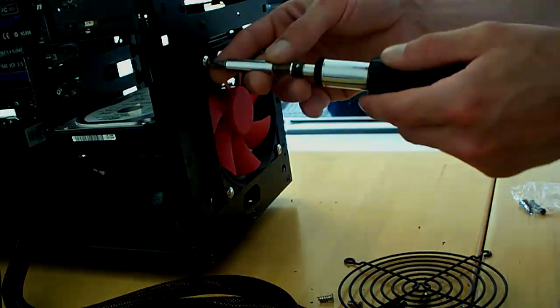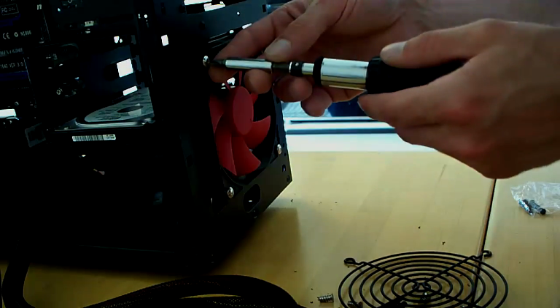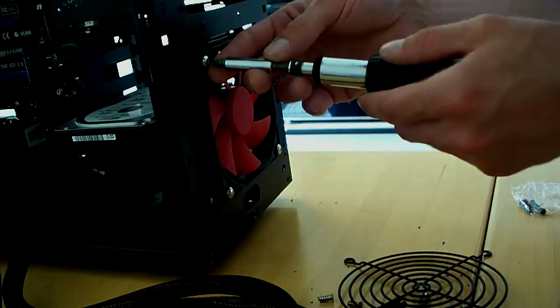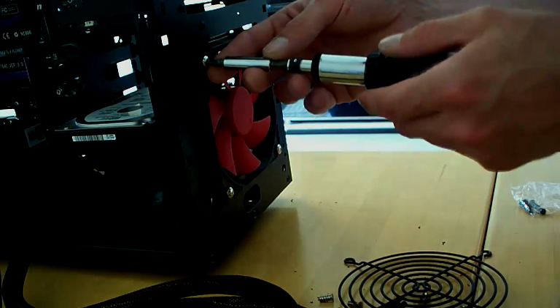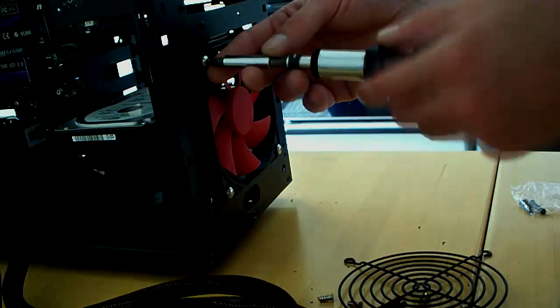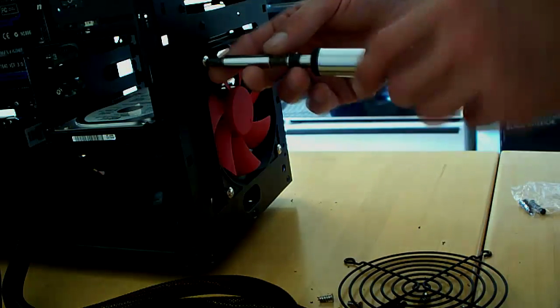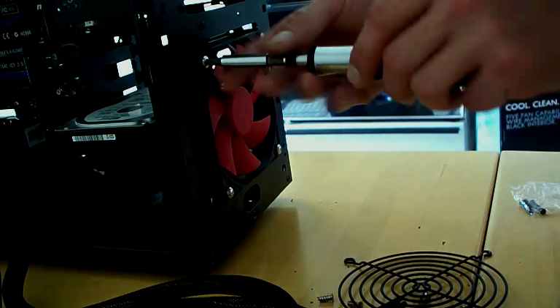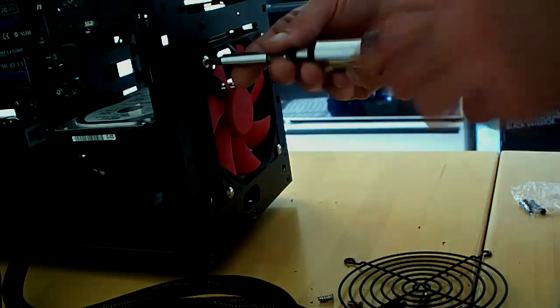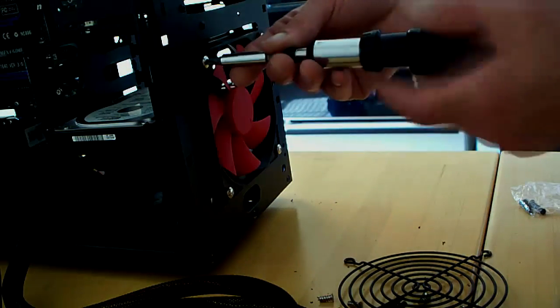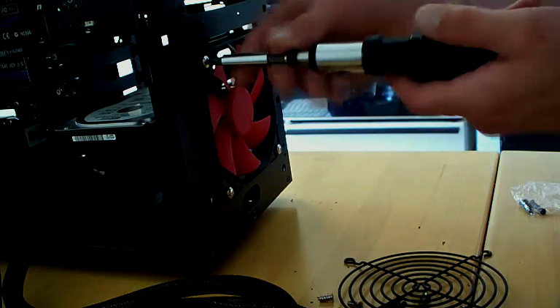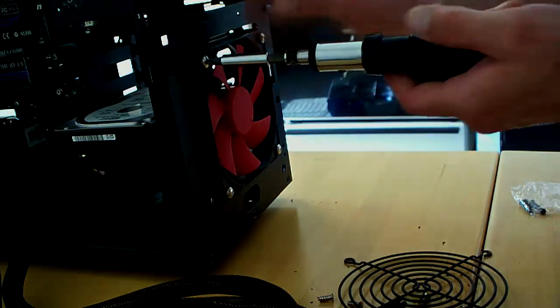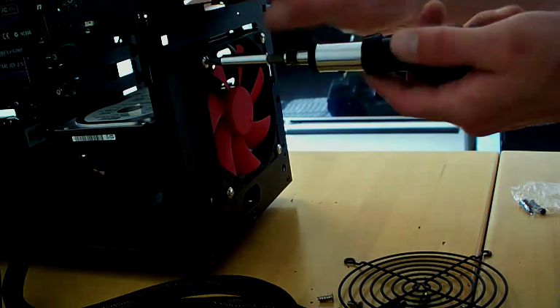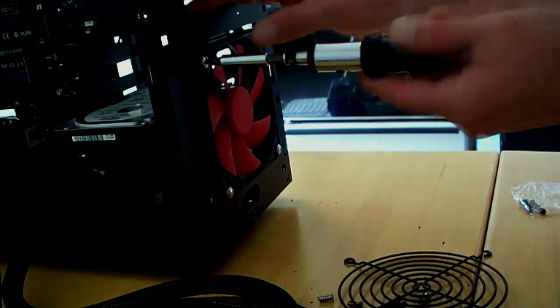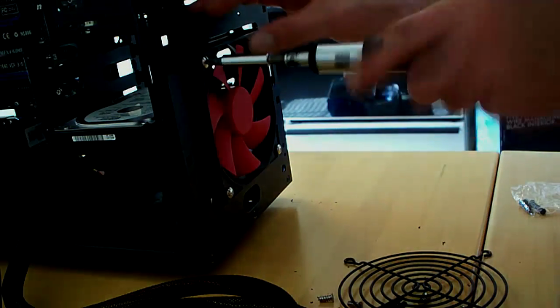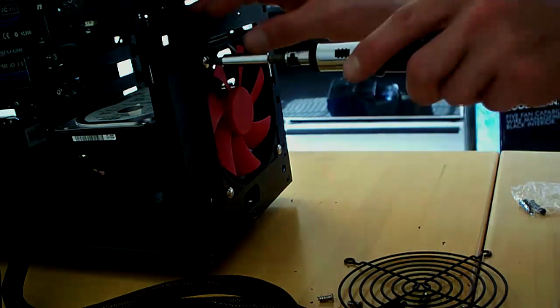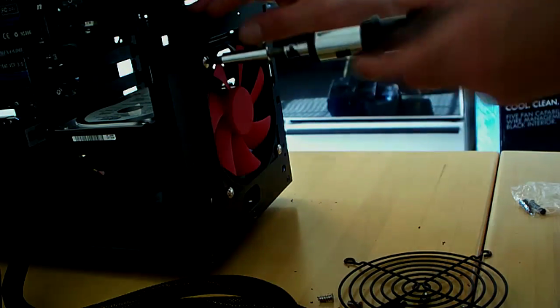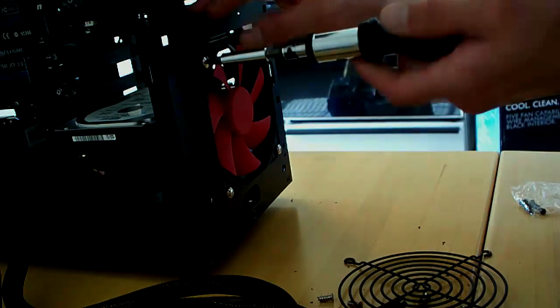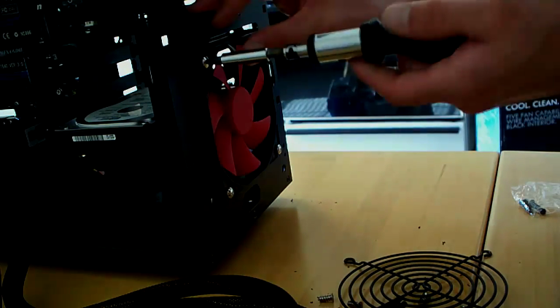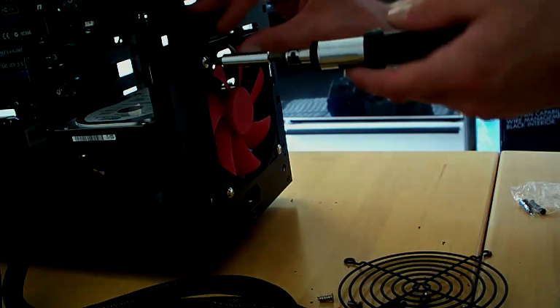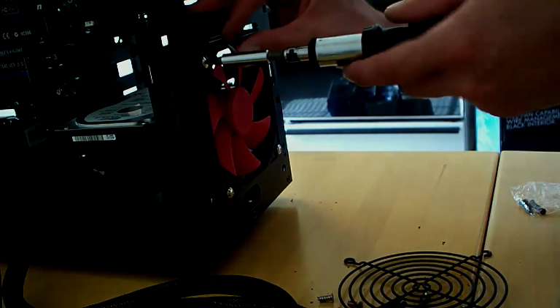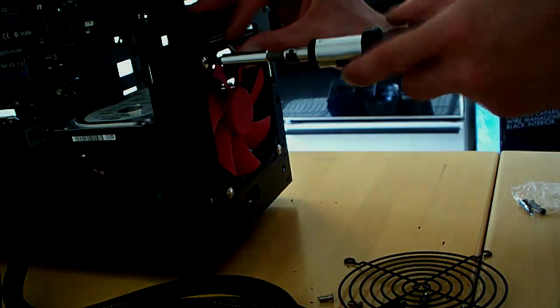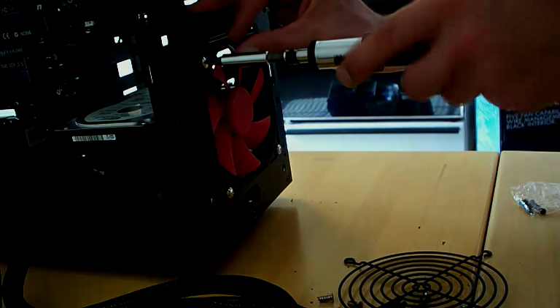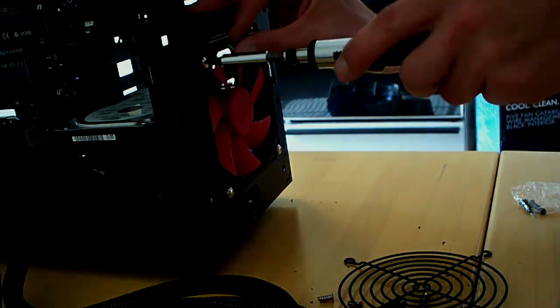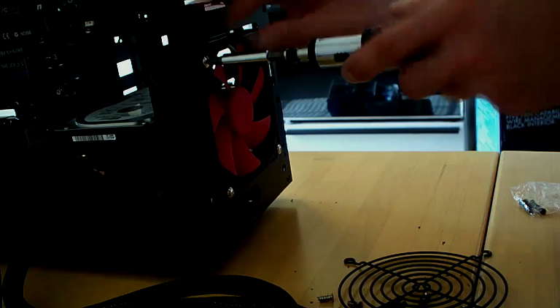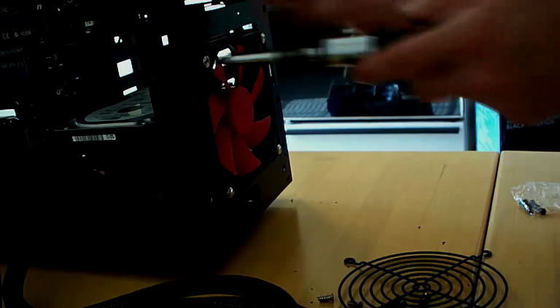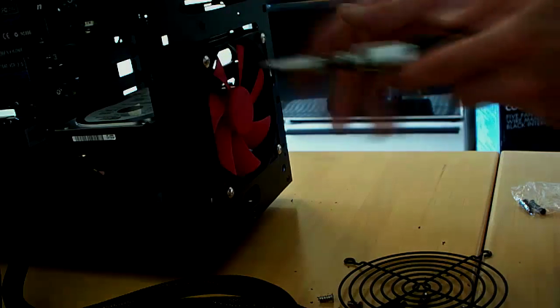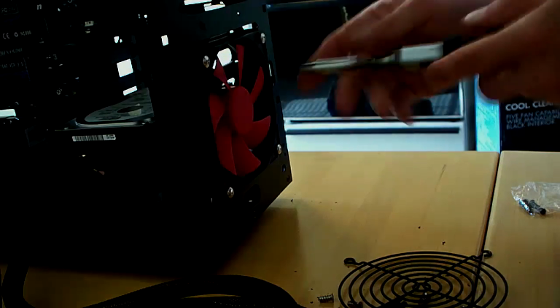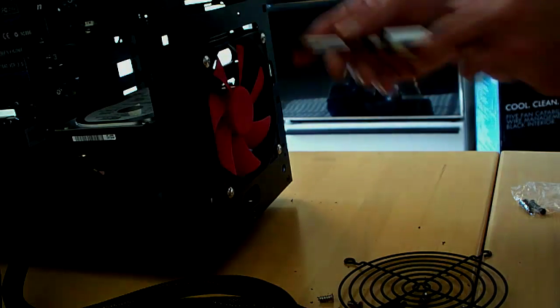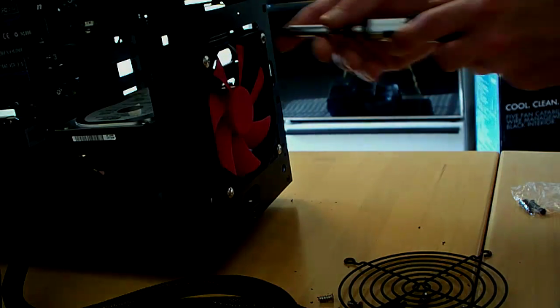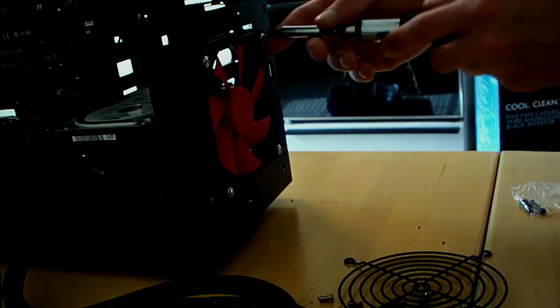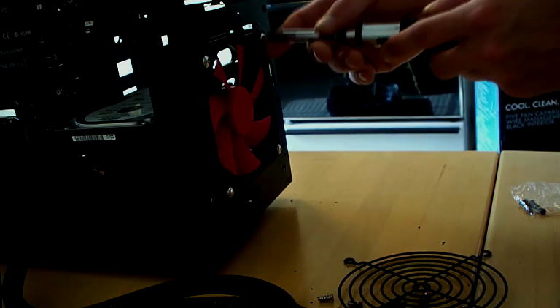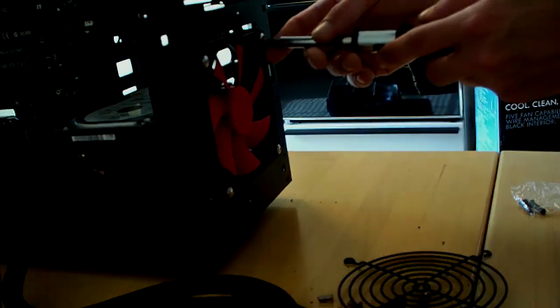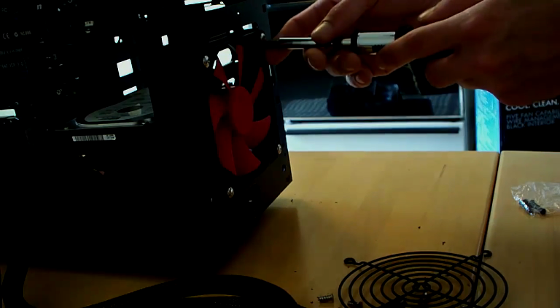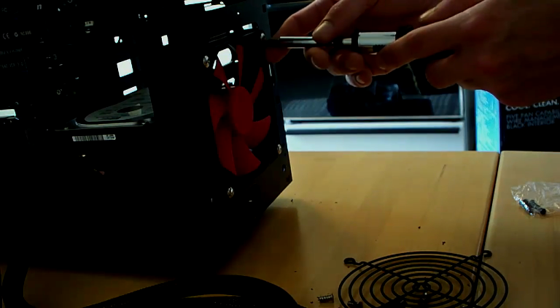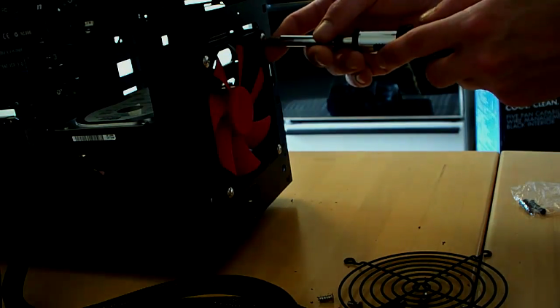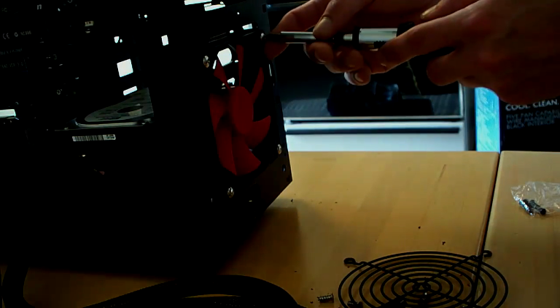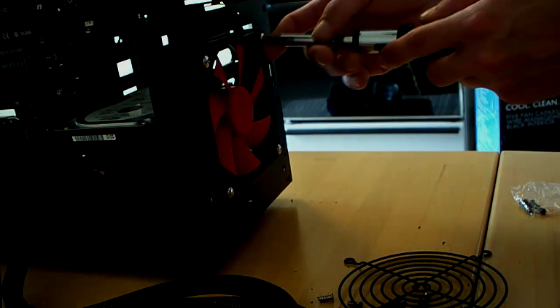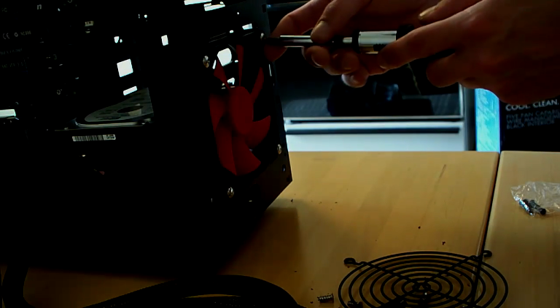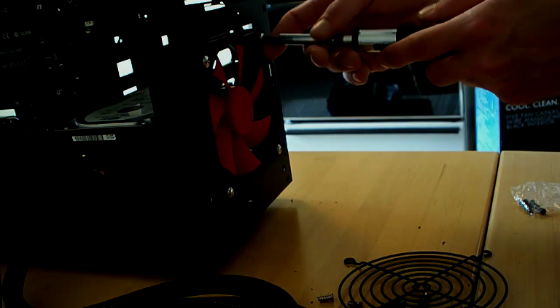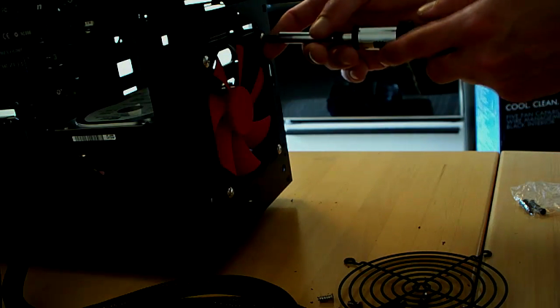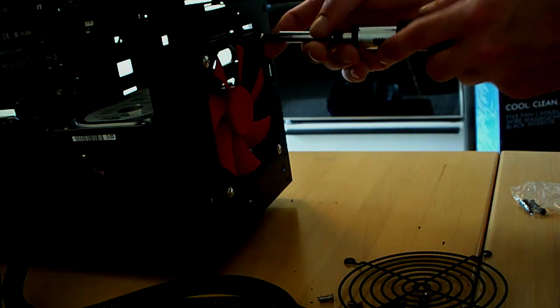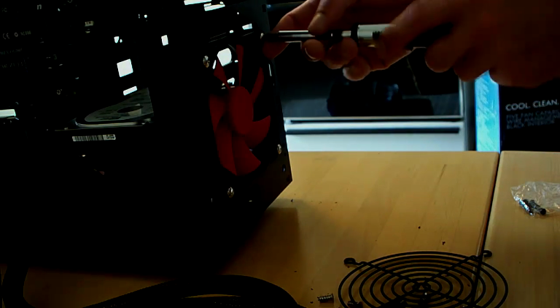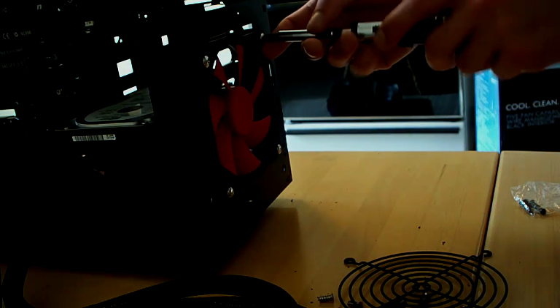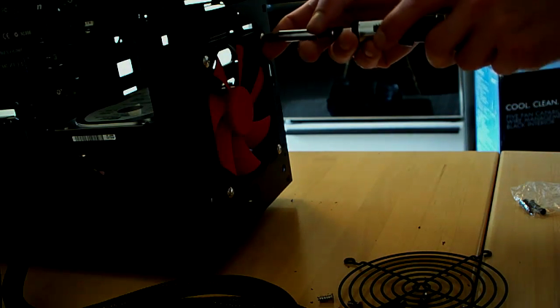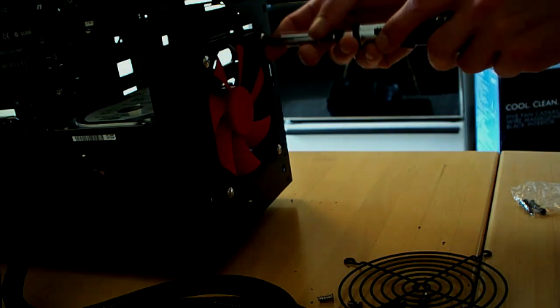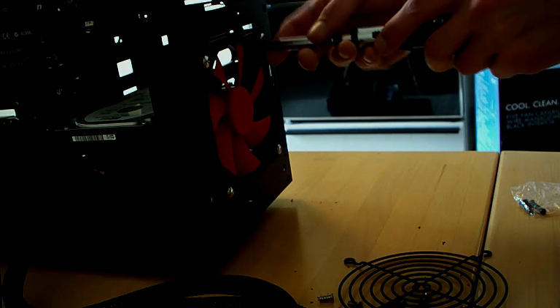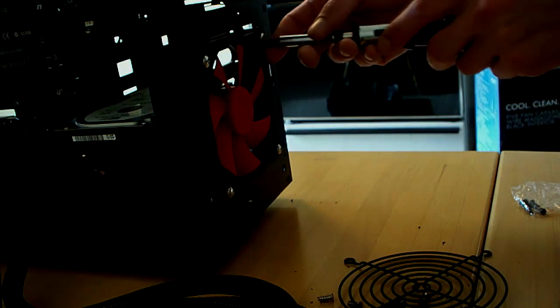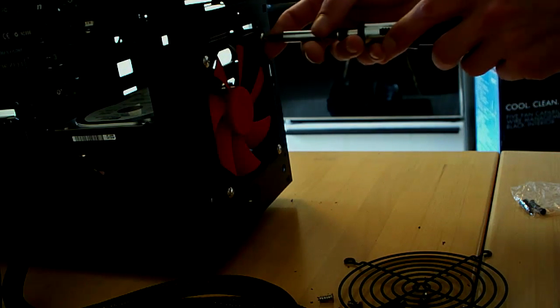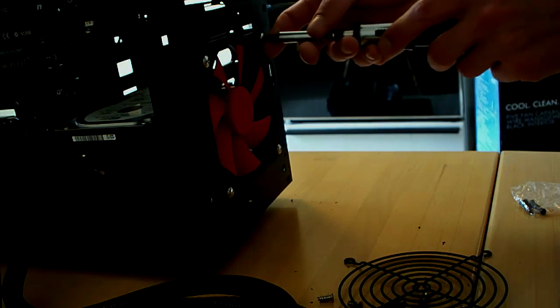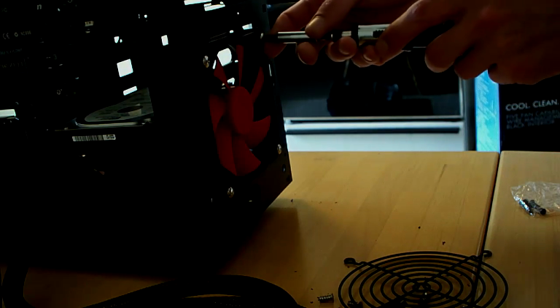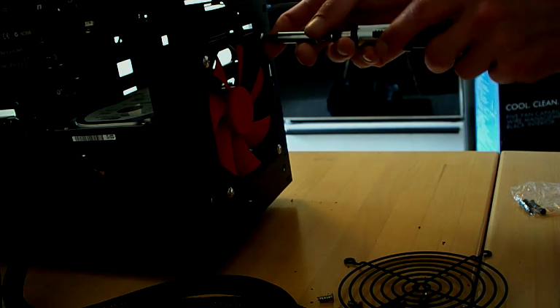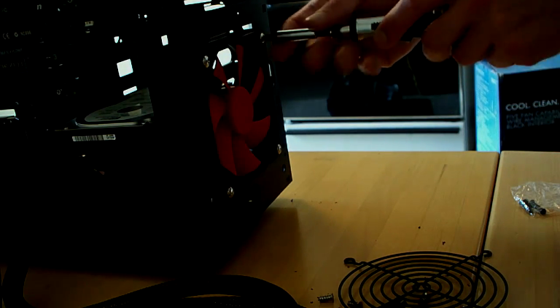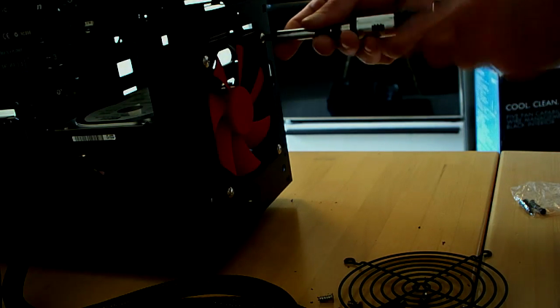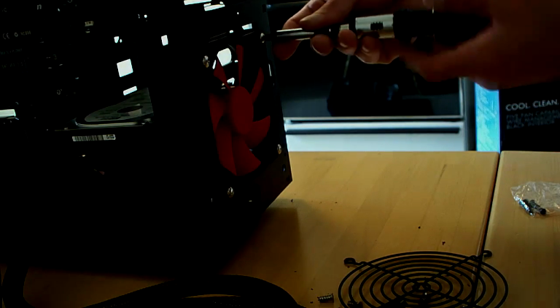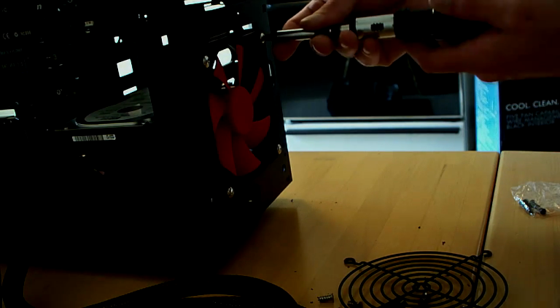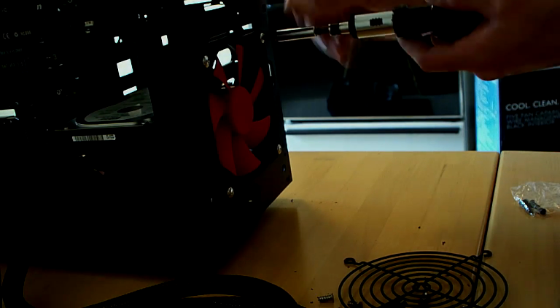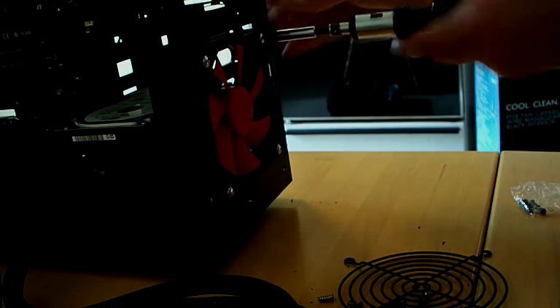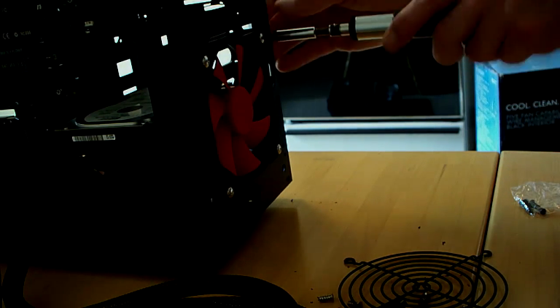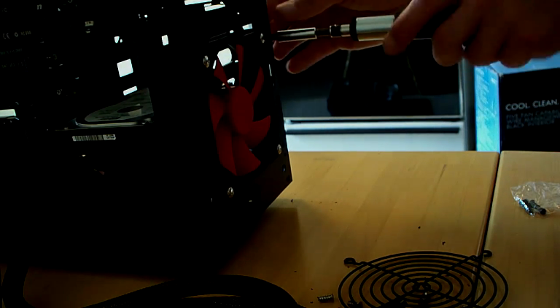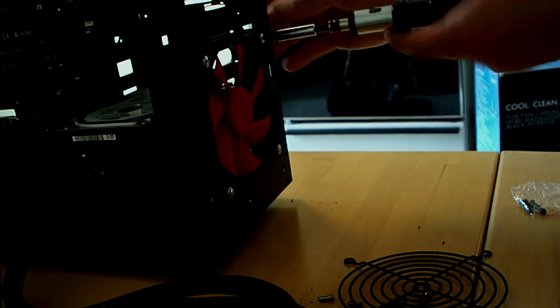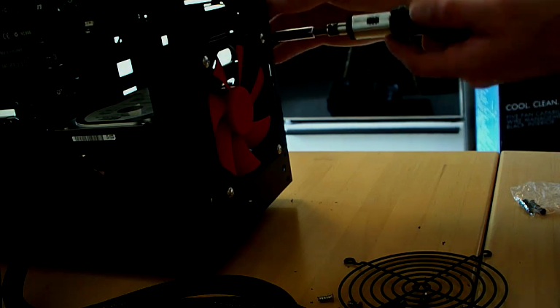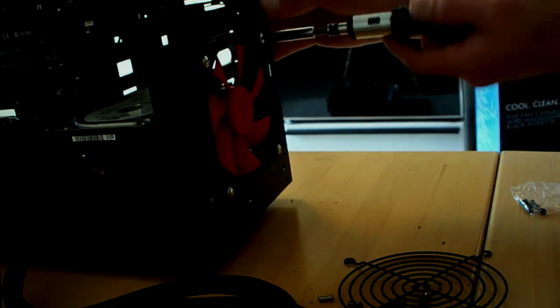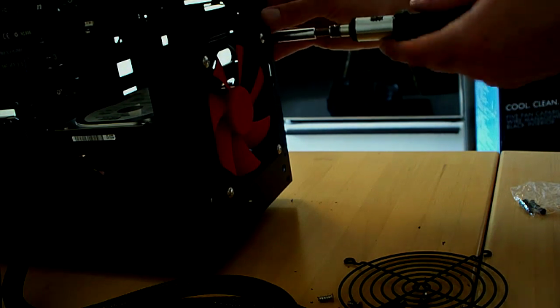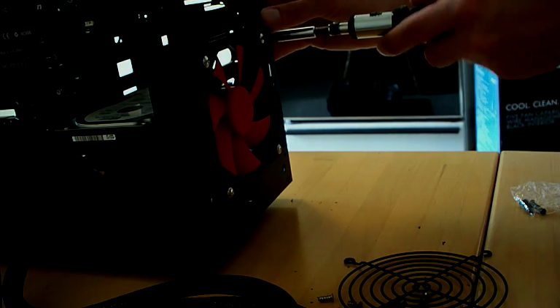So we've got the front one set up as an air intake, so this will help bring cool air into the case.